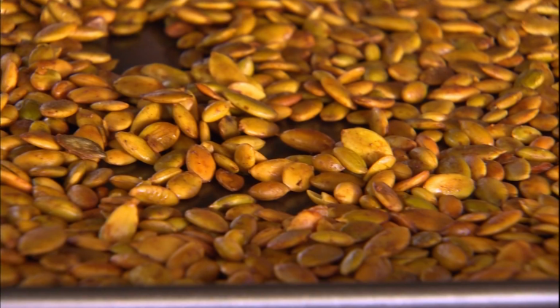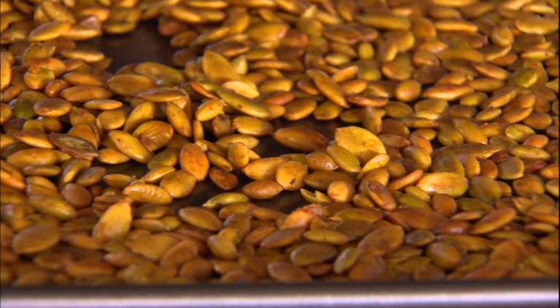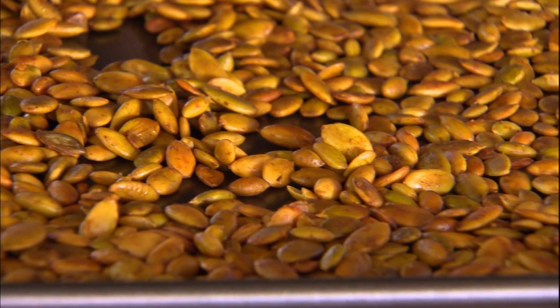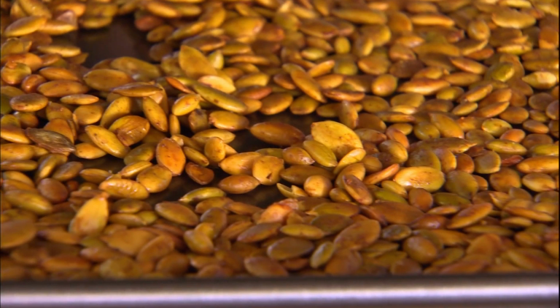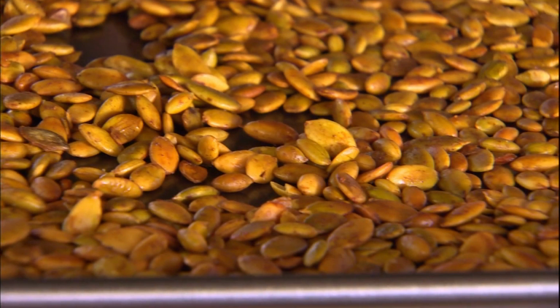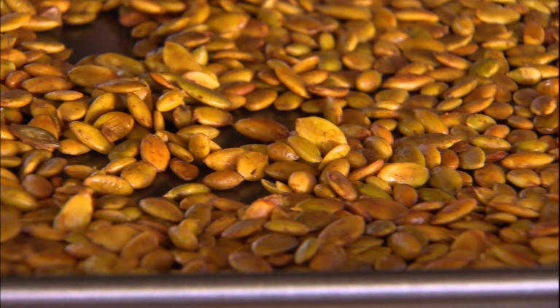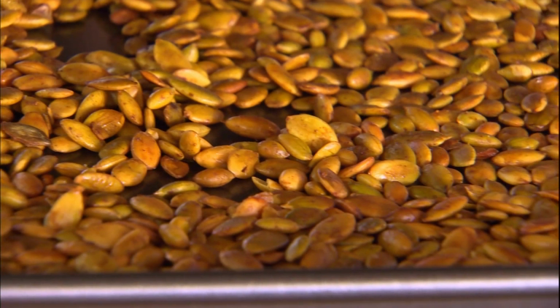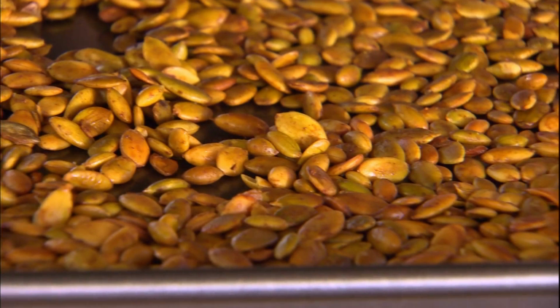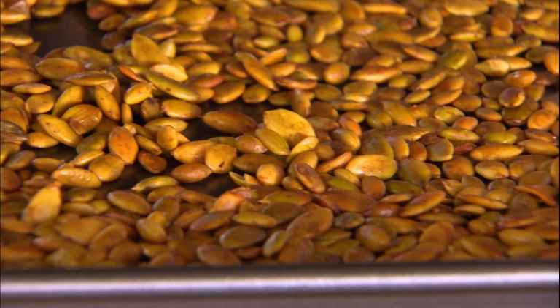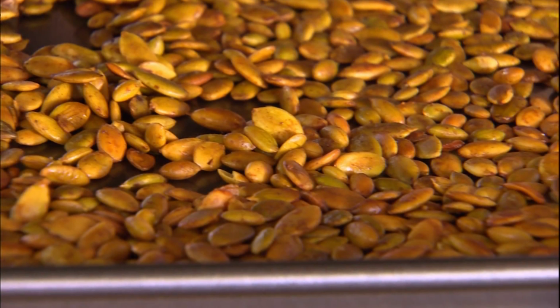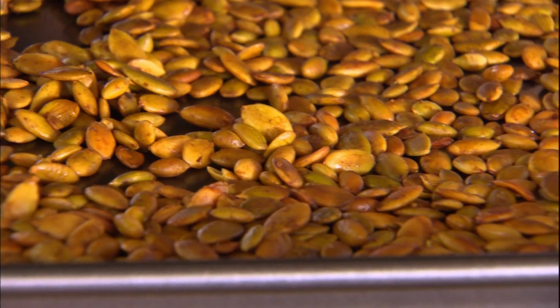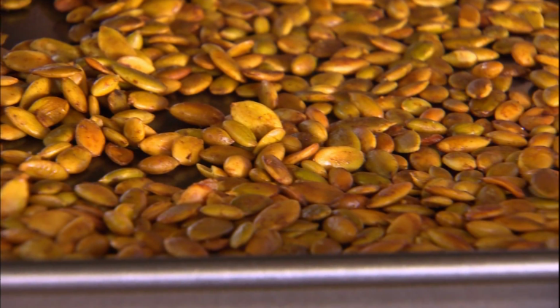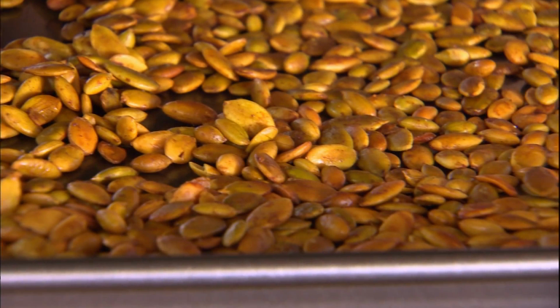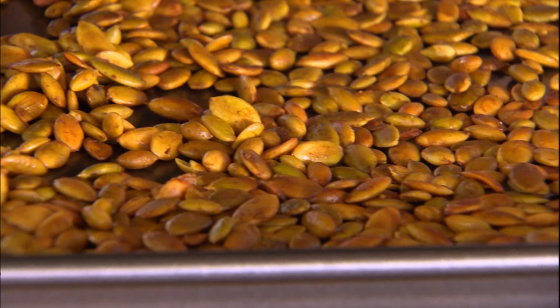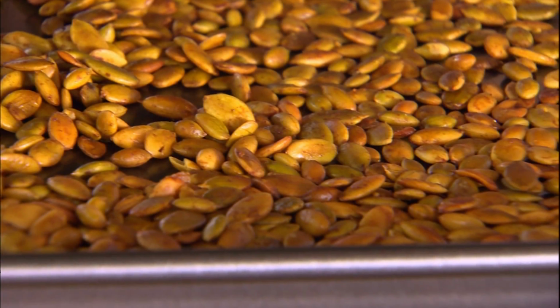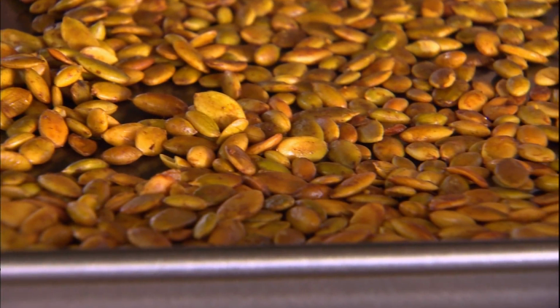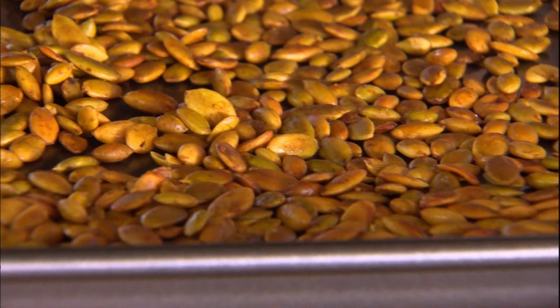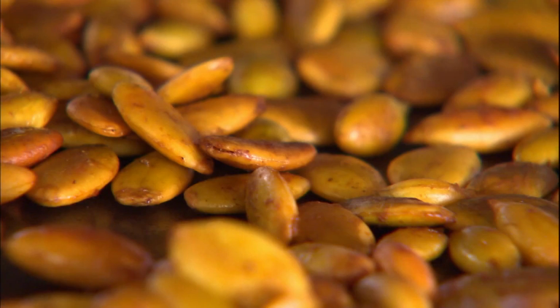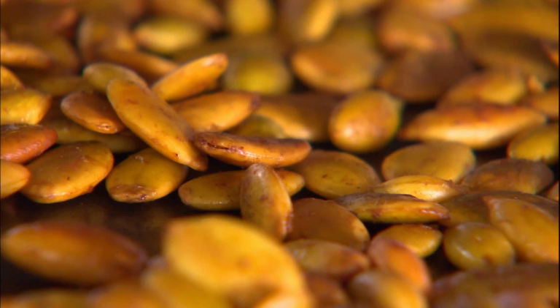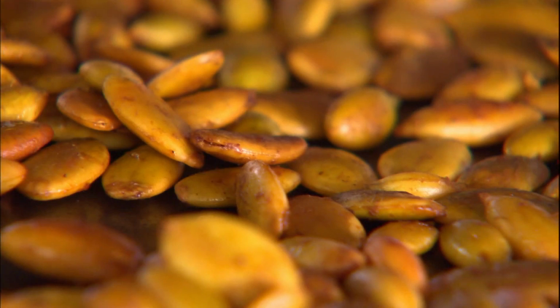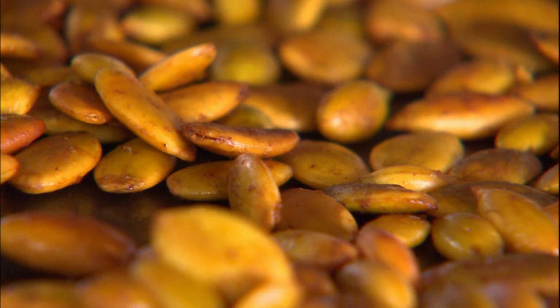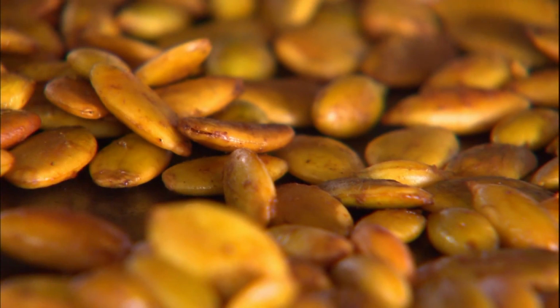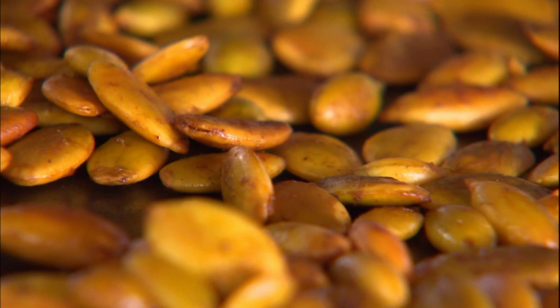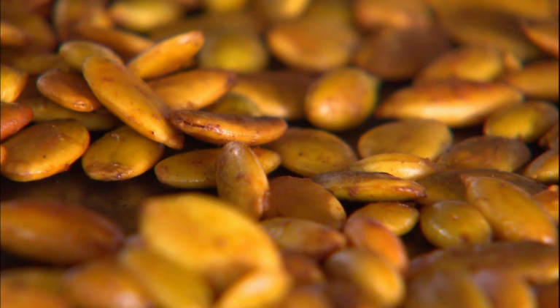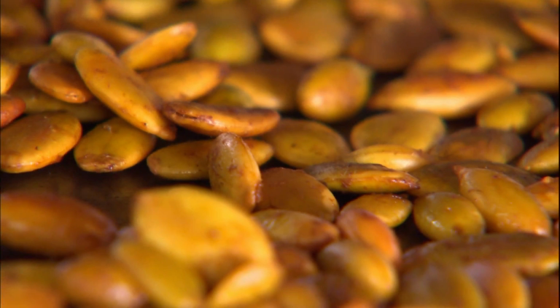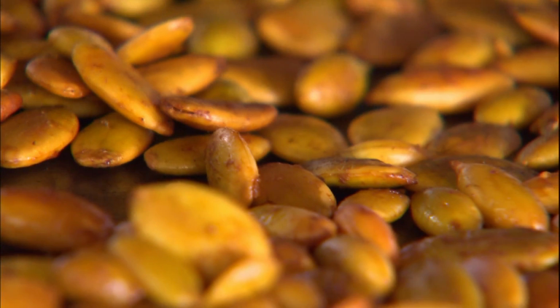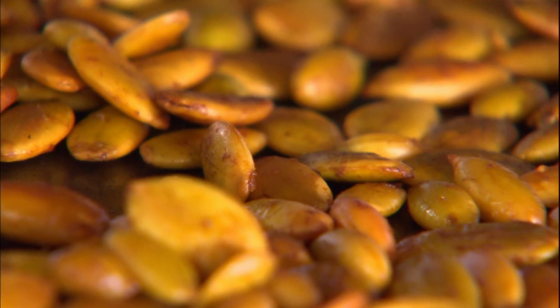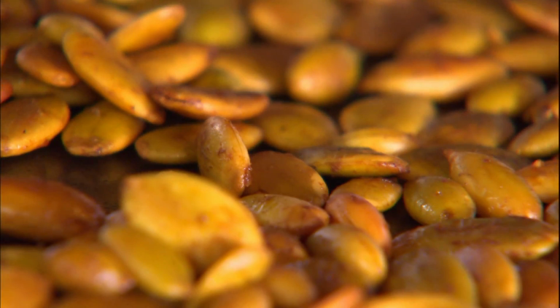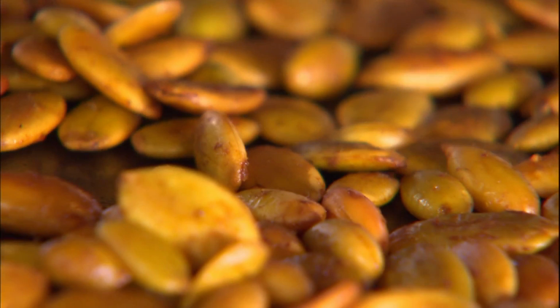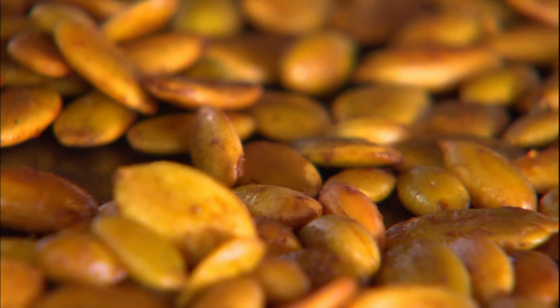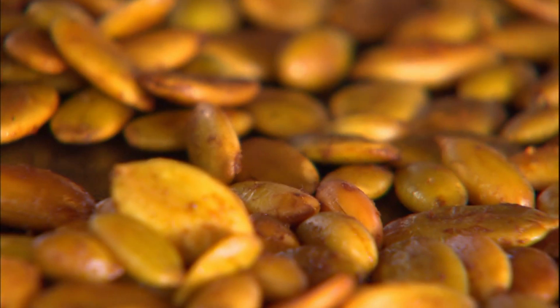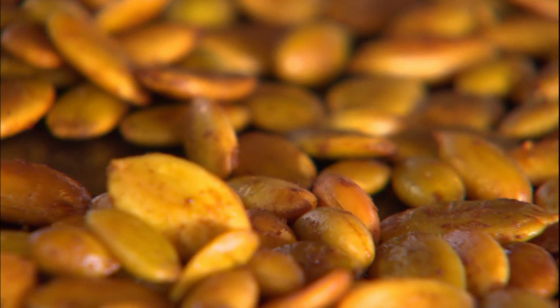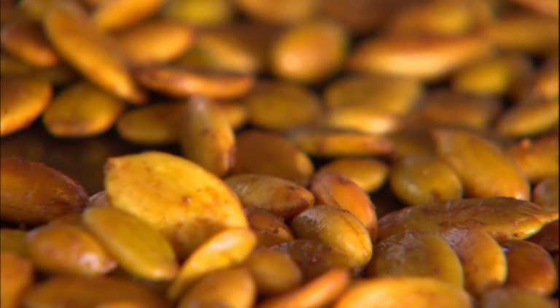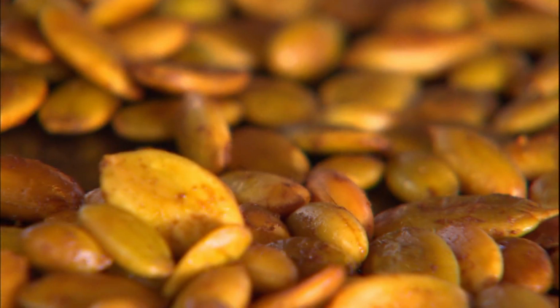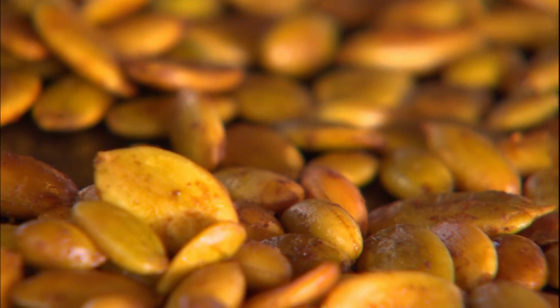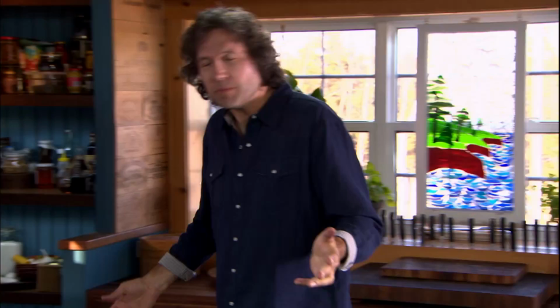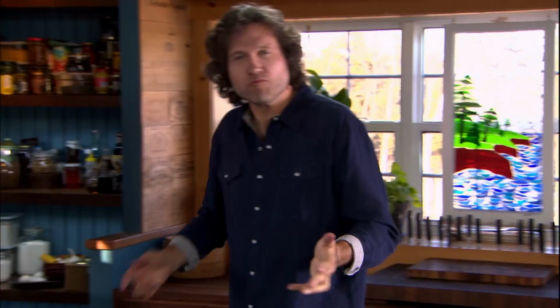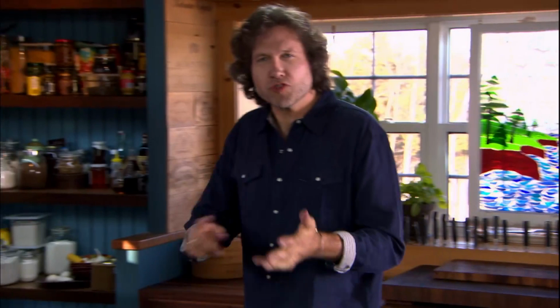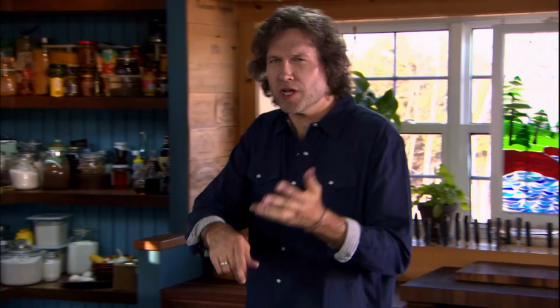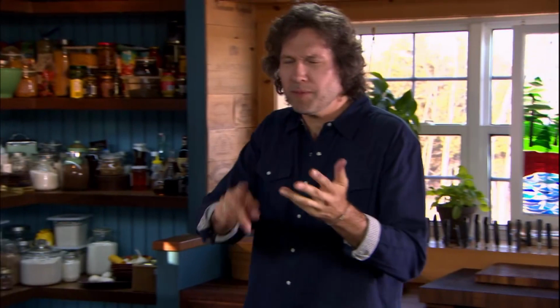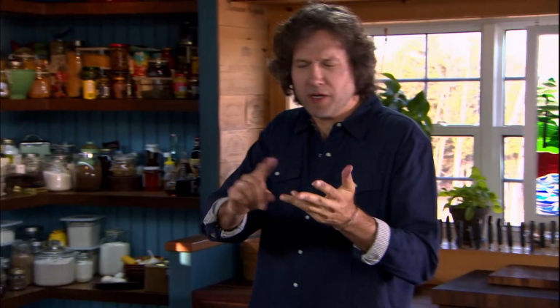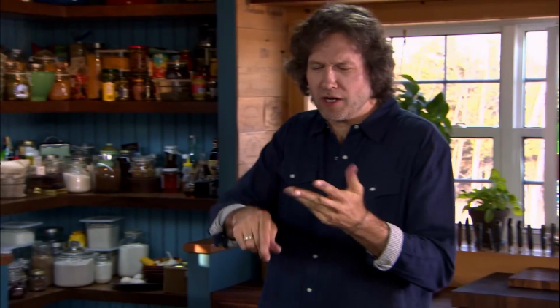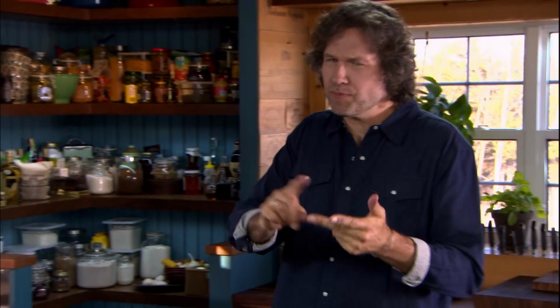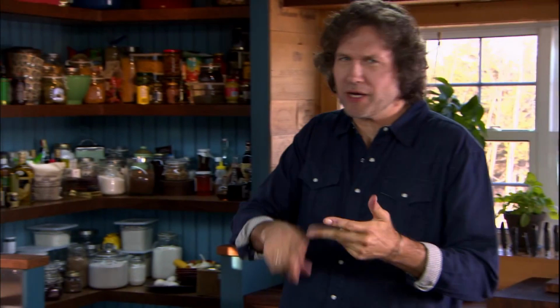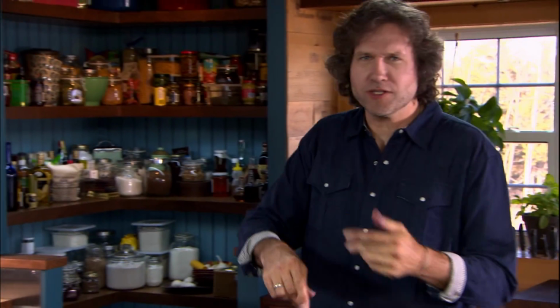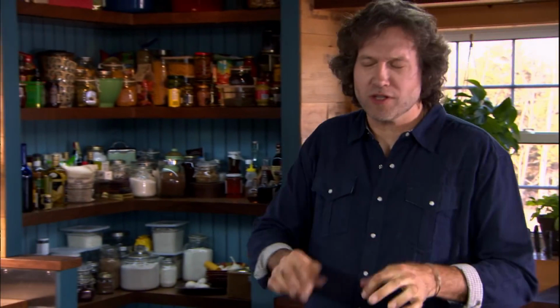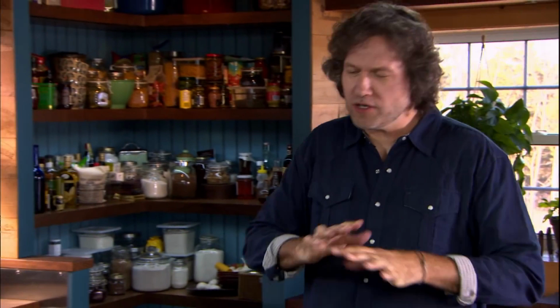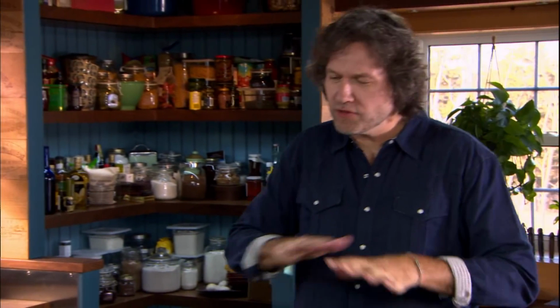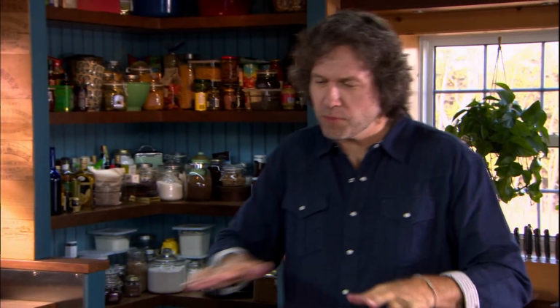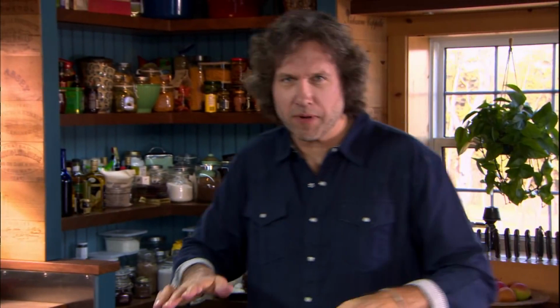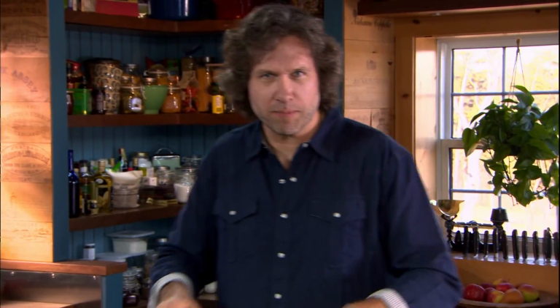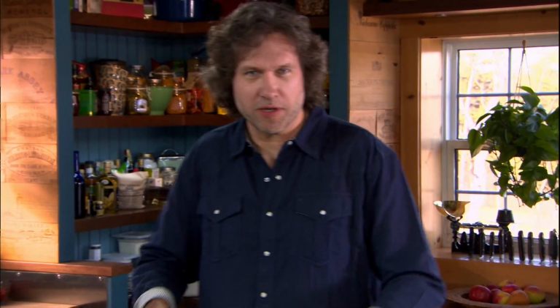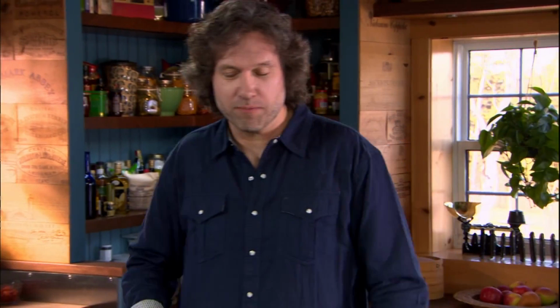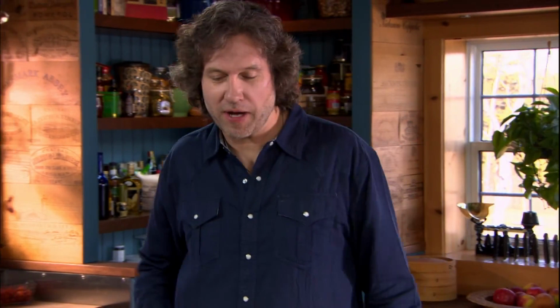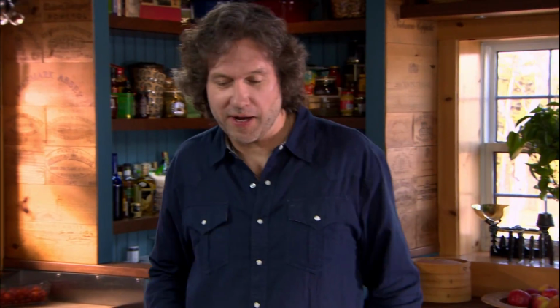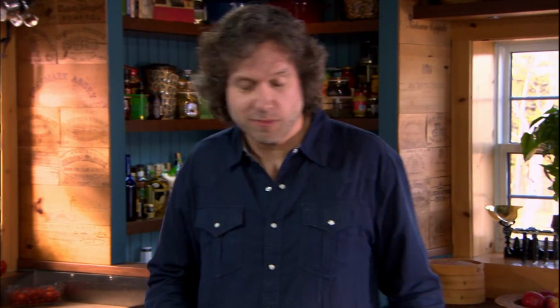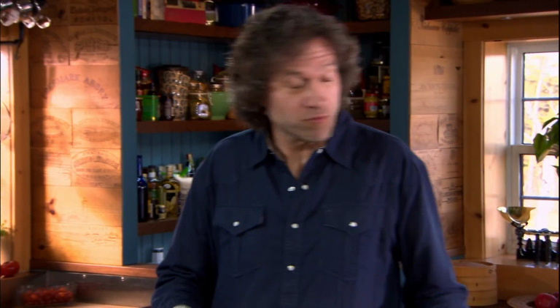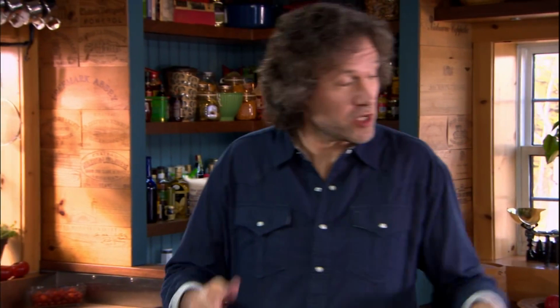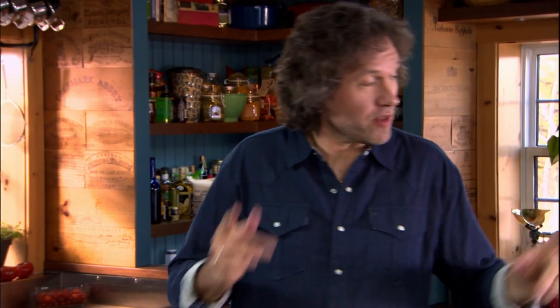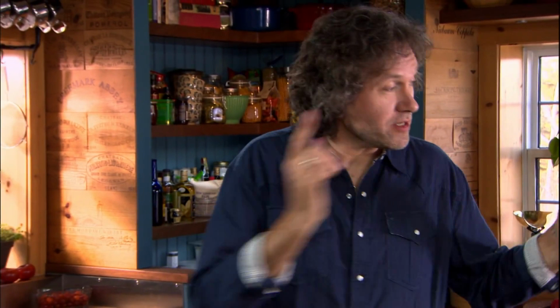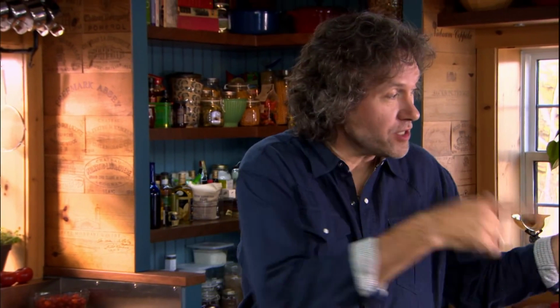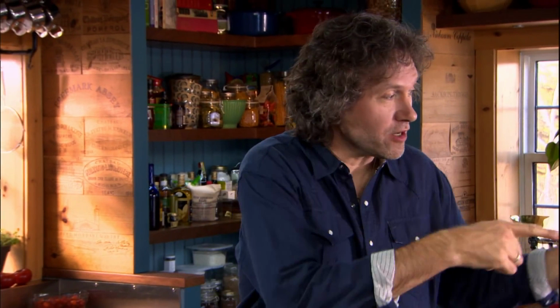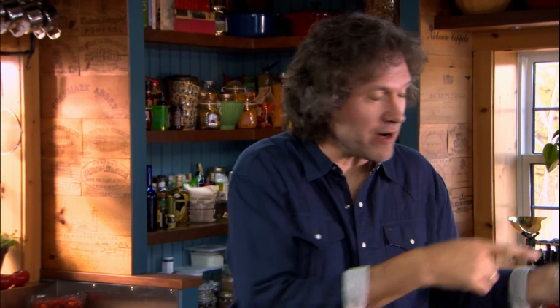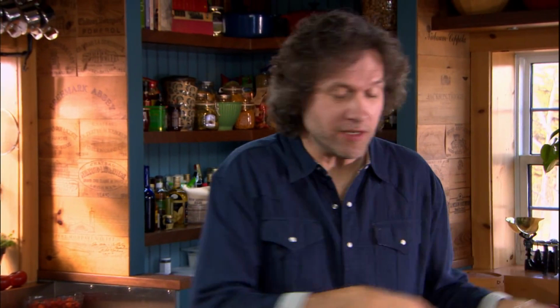I love these, and they really do taste like pumpkin pie — cinnamon, allspice, cloves, pumpkin pie. So there's the crunch.